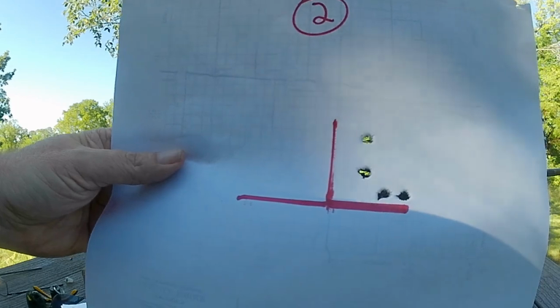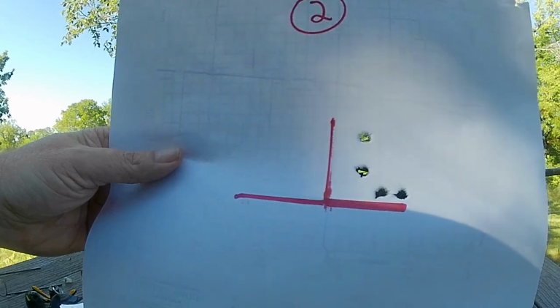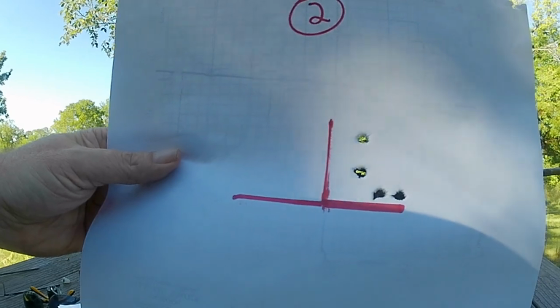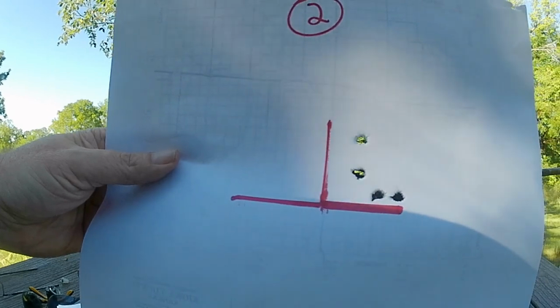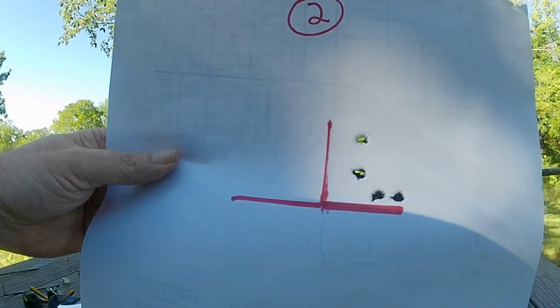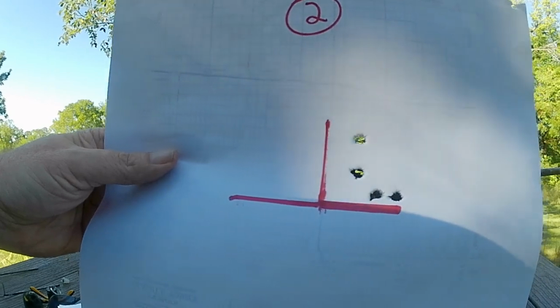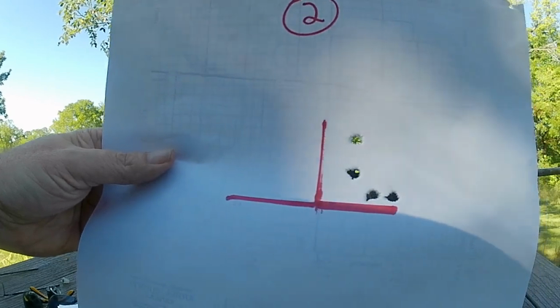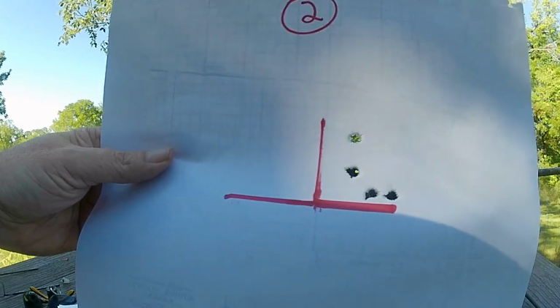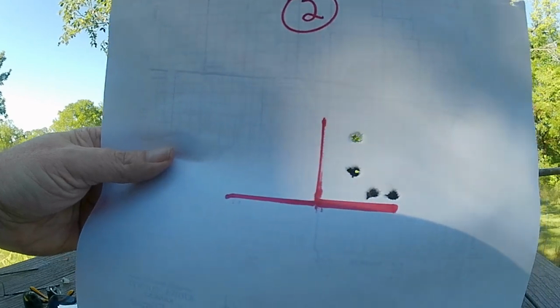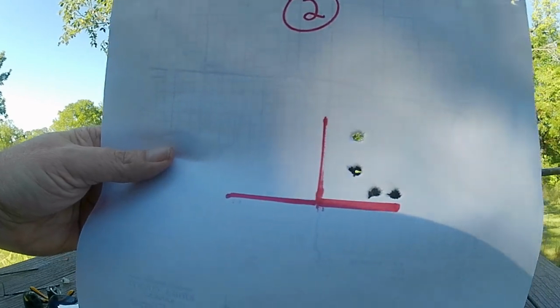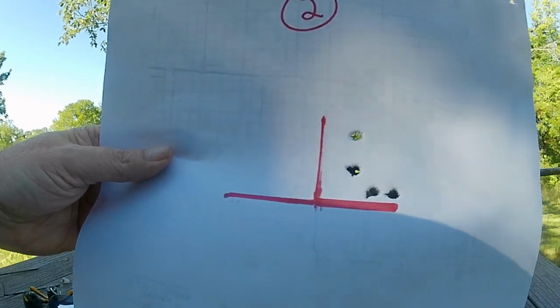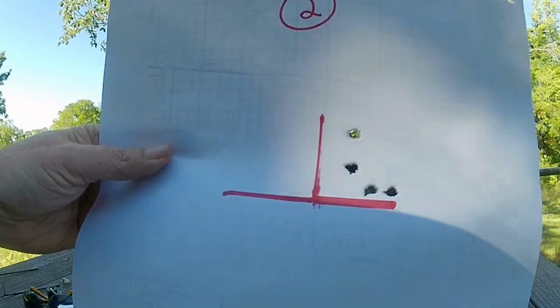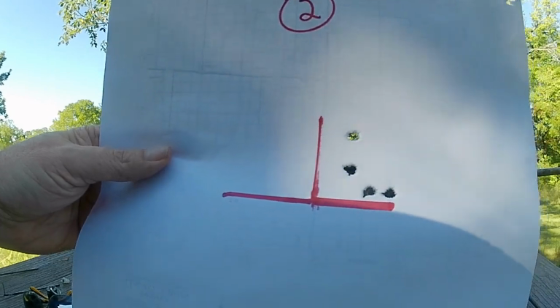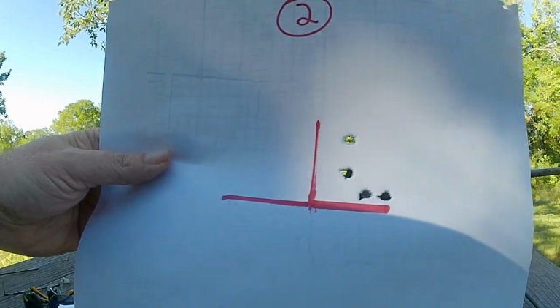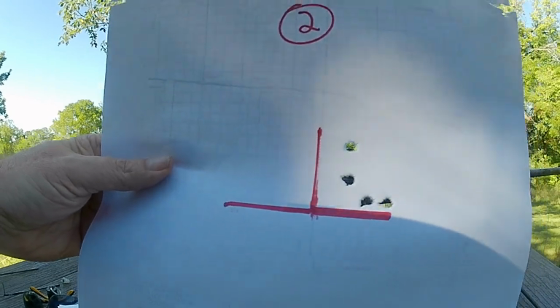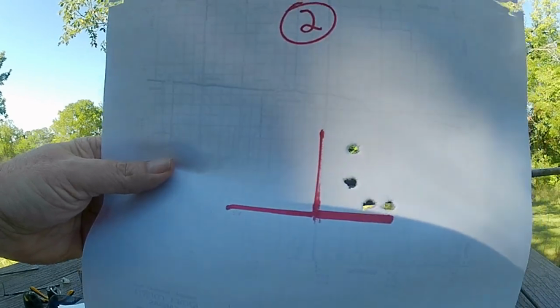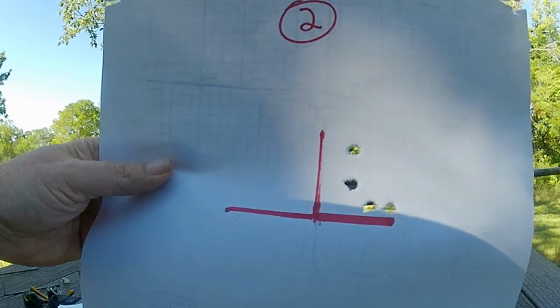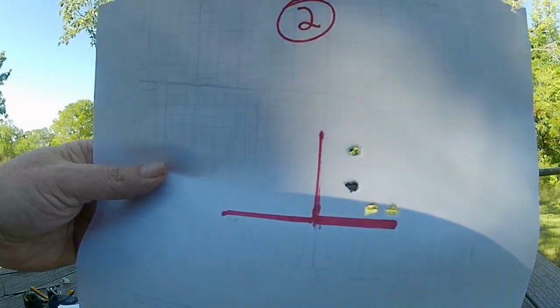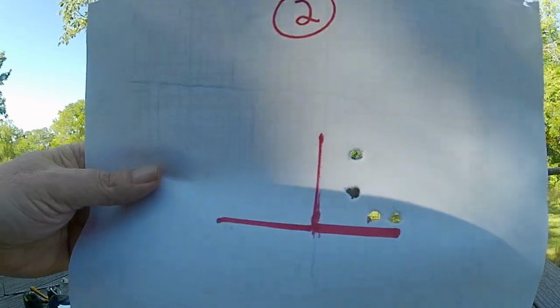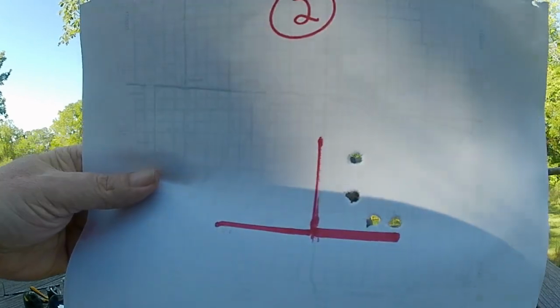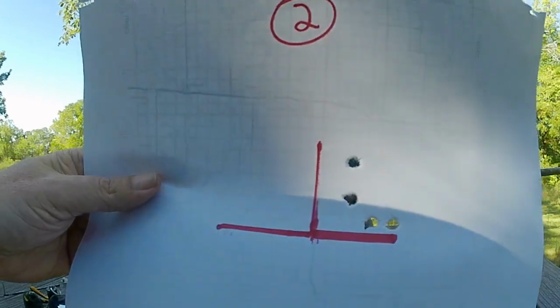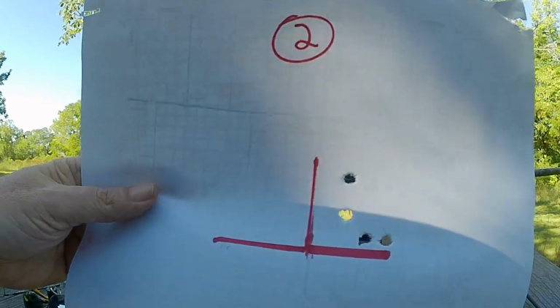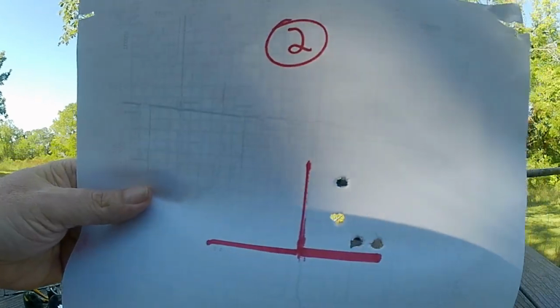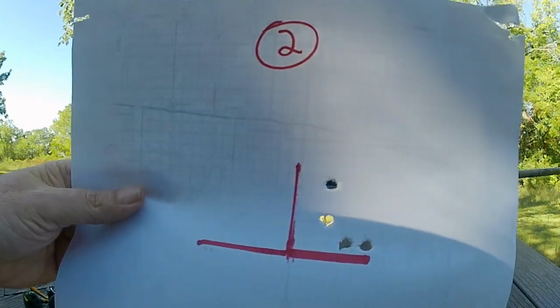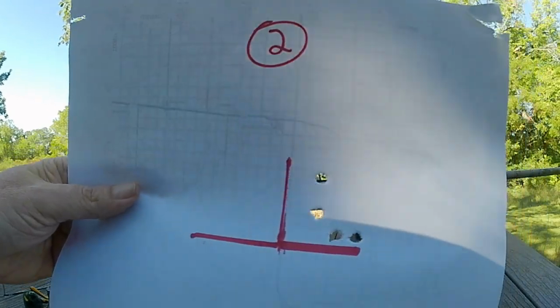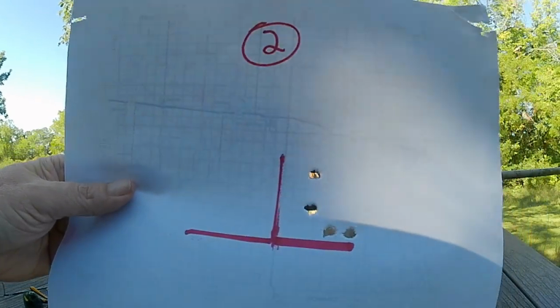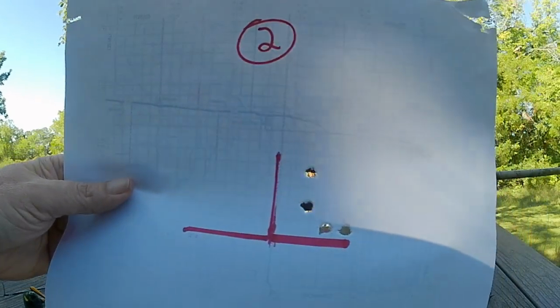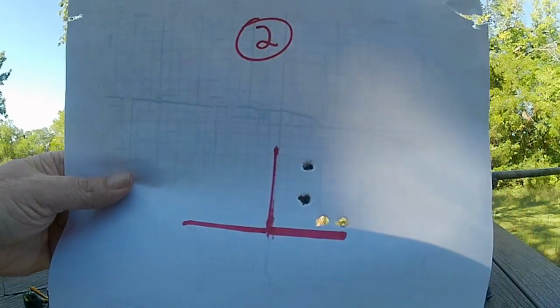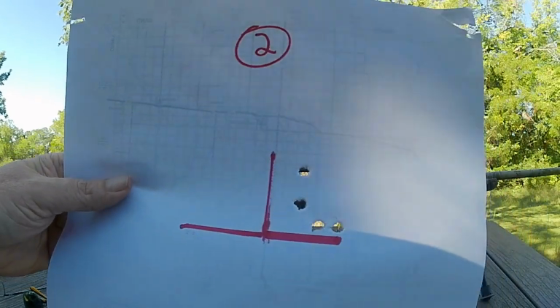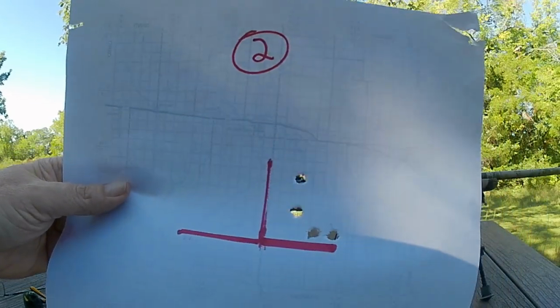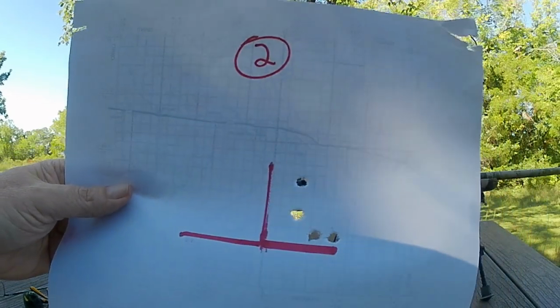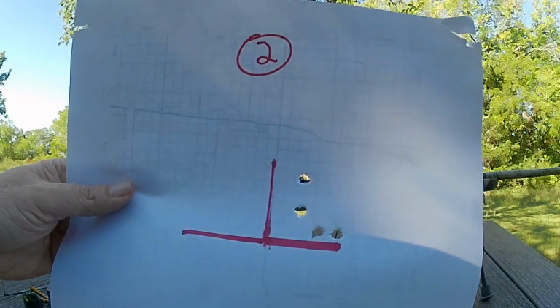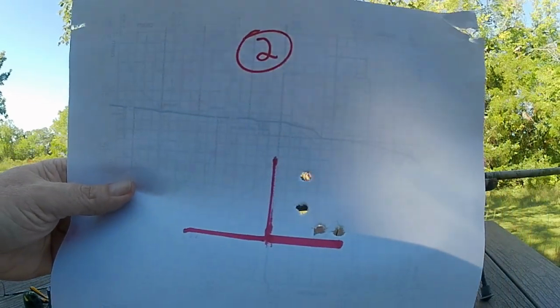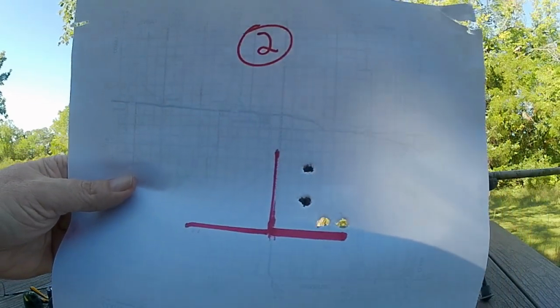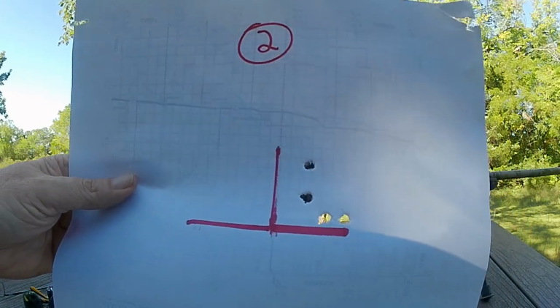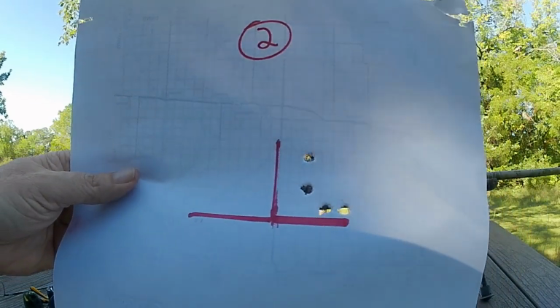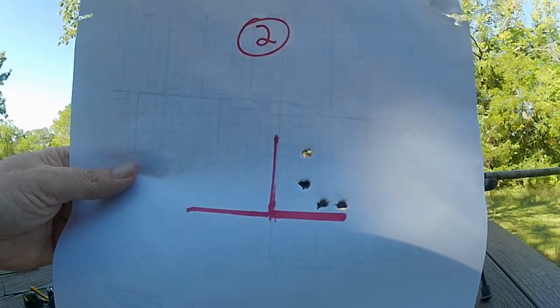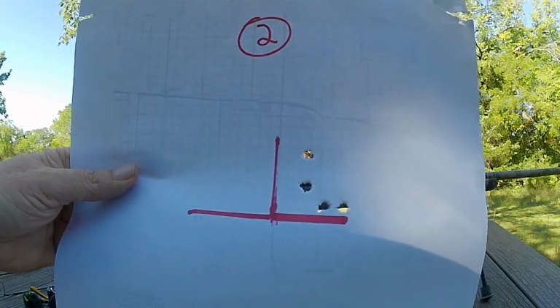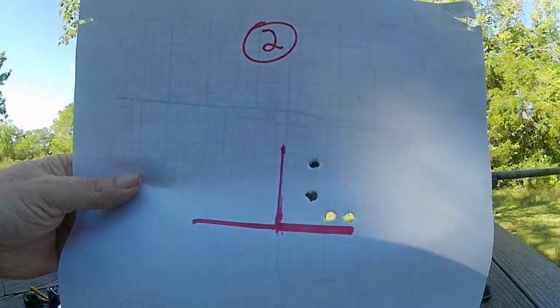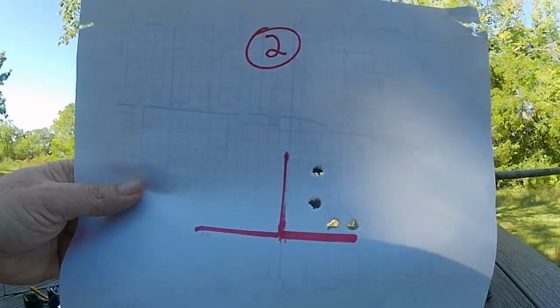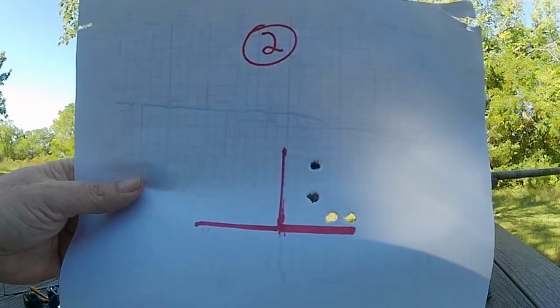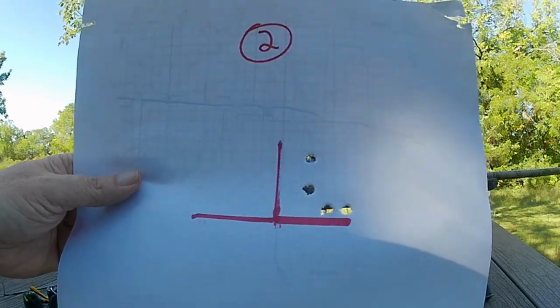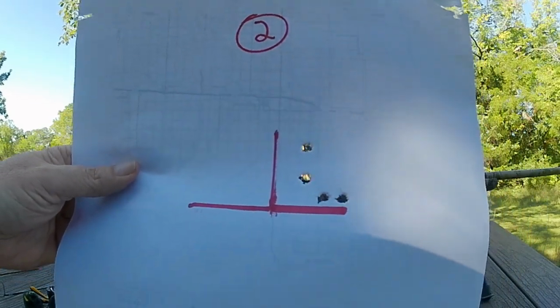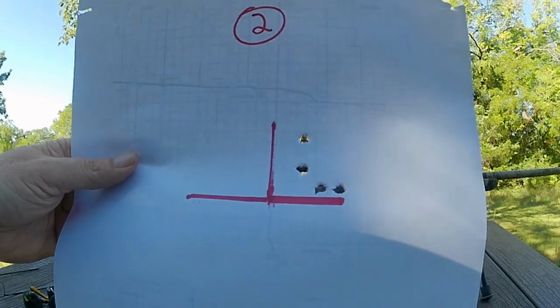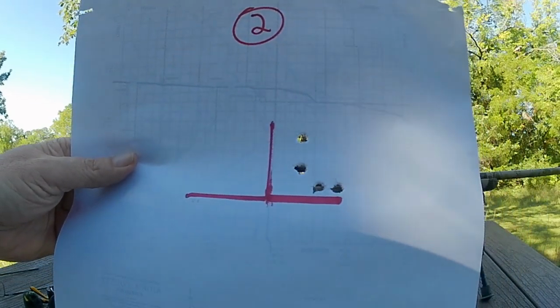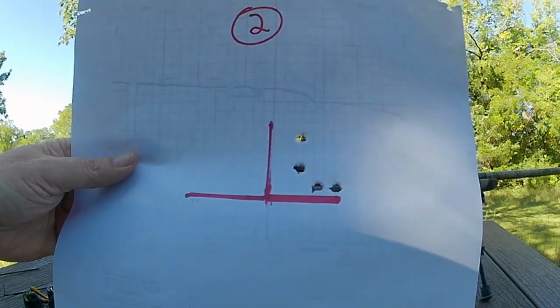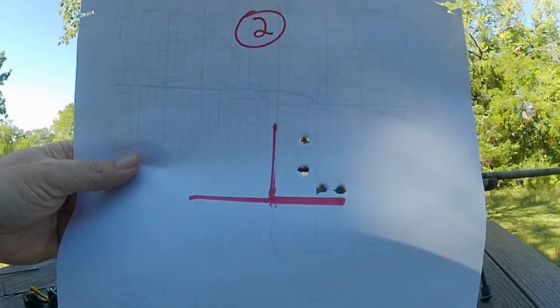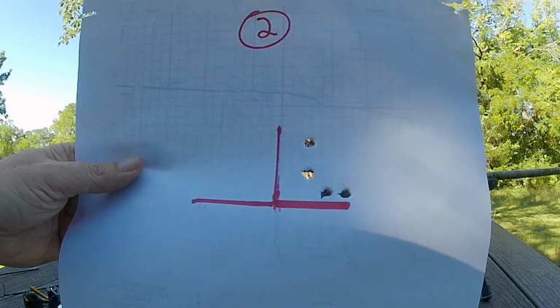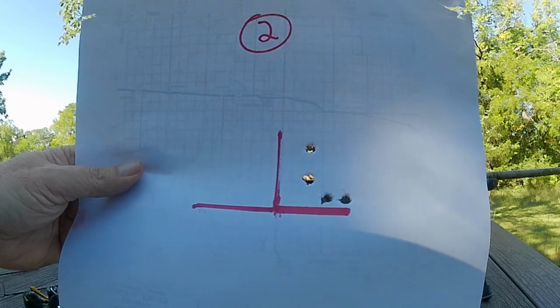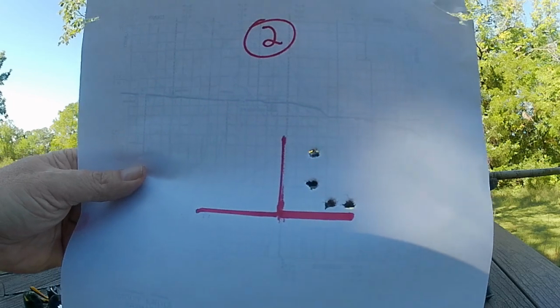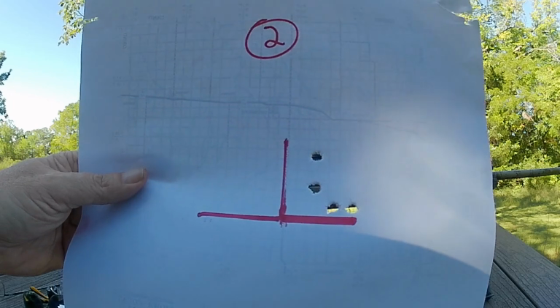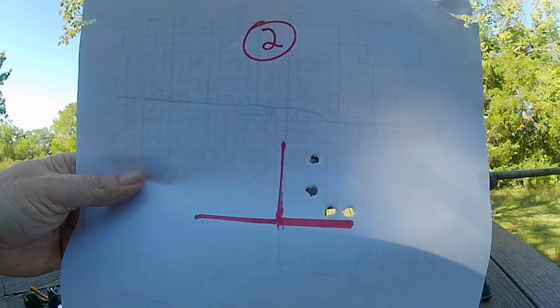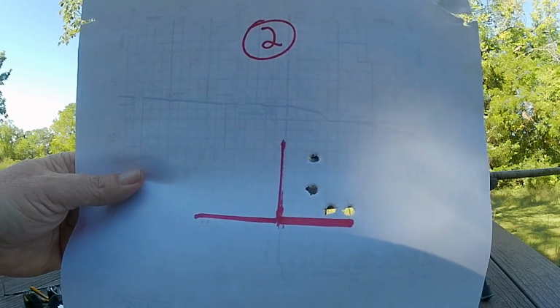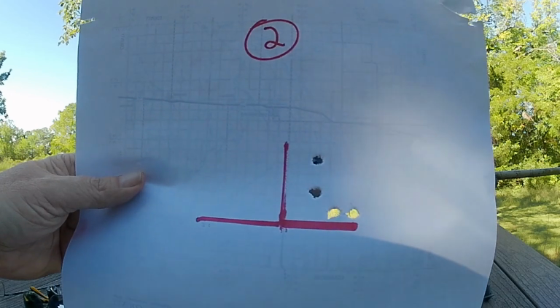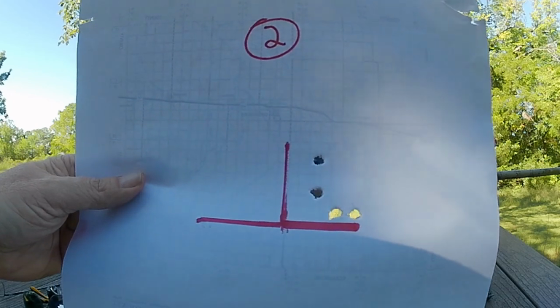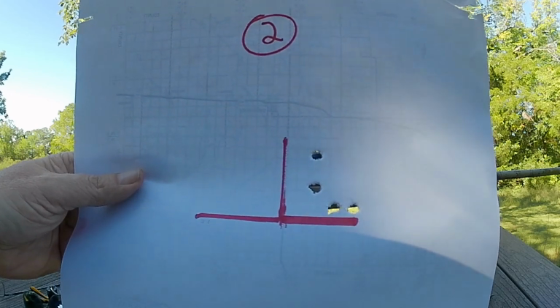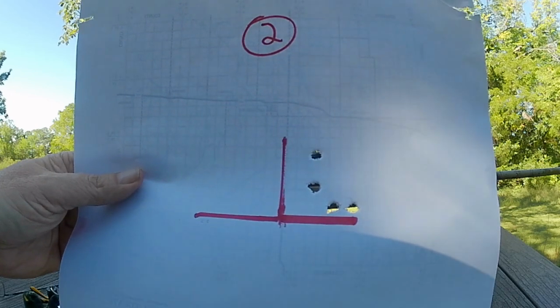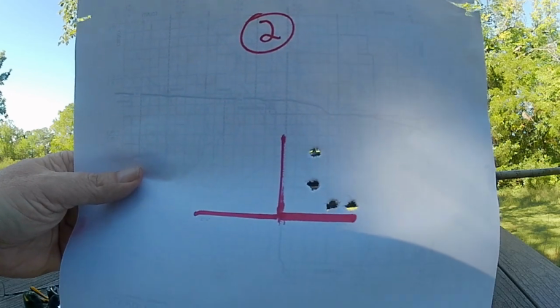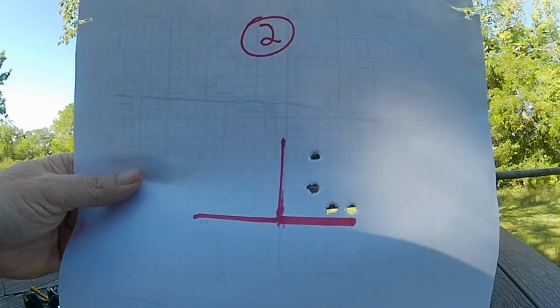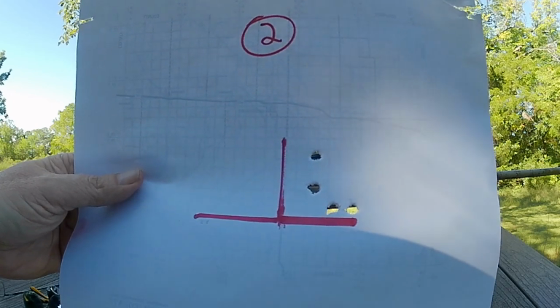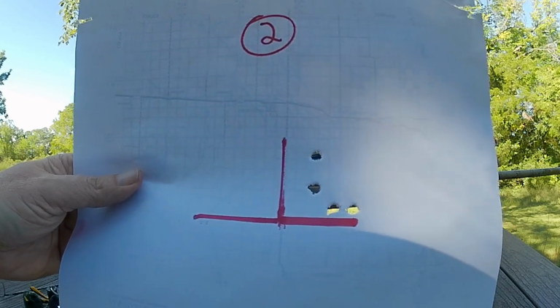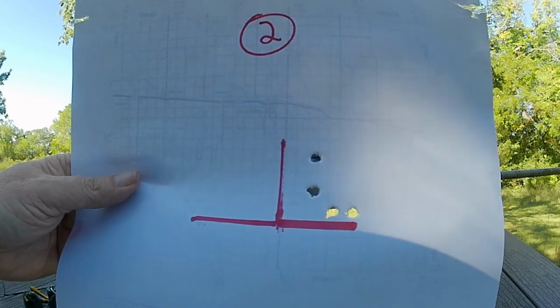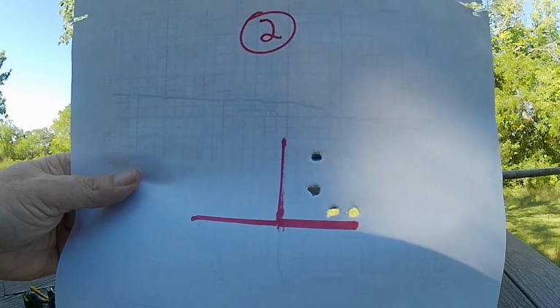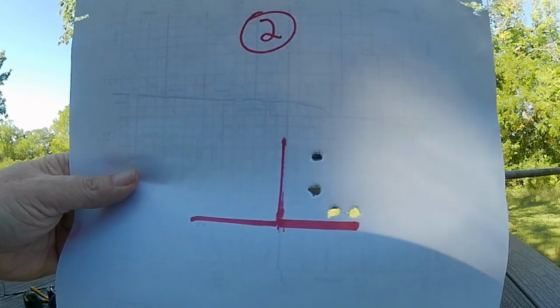Here's number two — wearing glasses — and improvement. I don't think I have found the right load for this rifle yet.